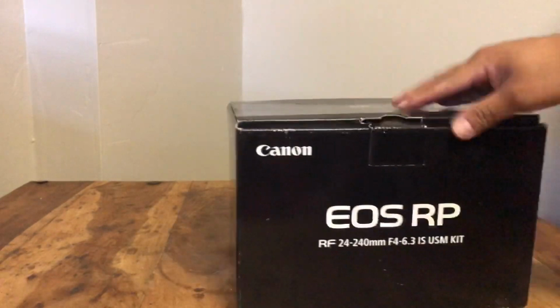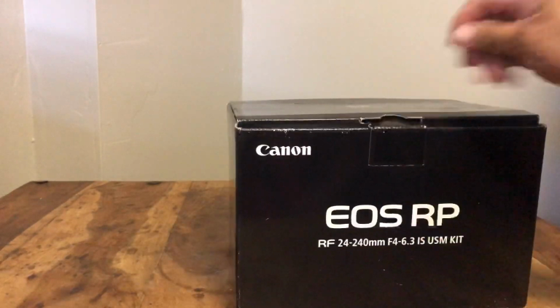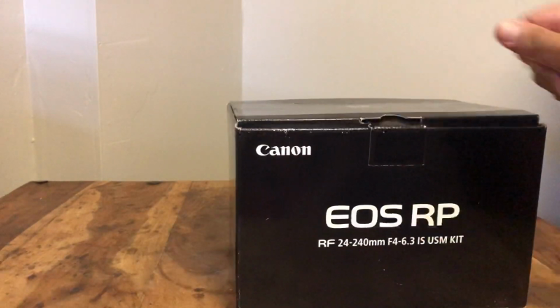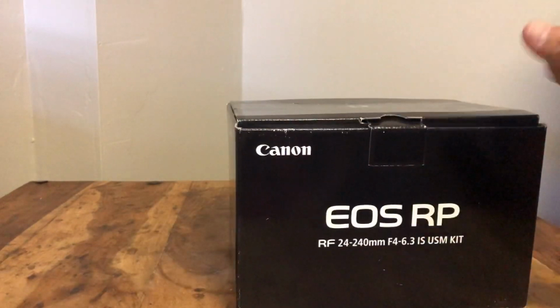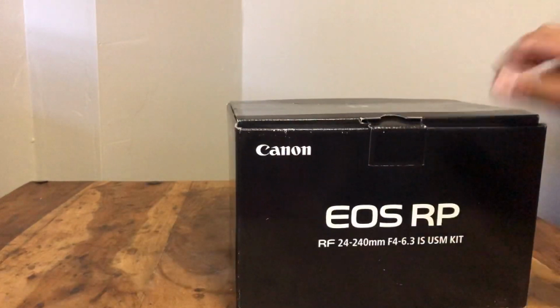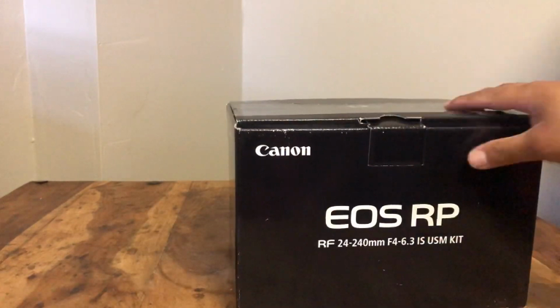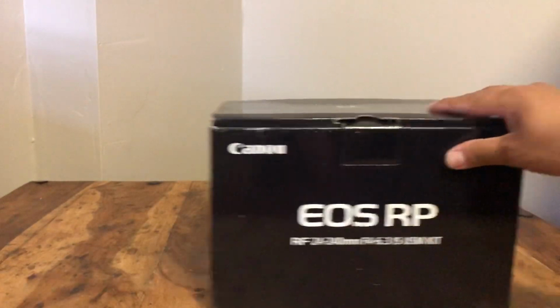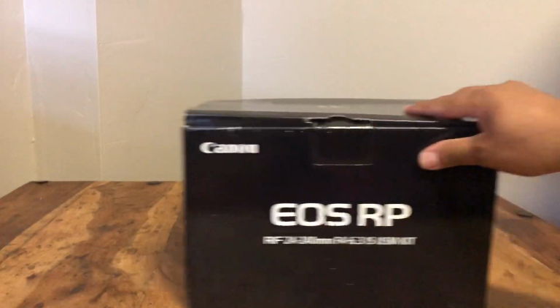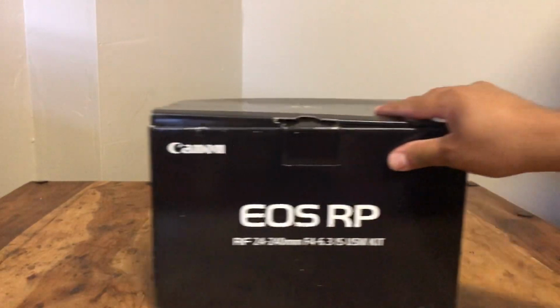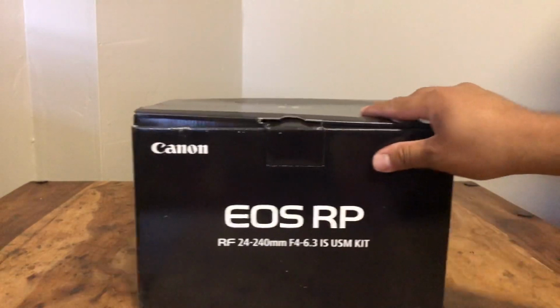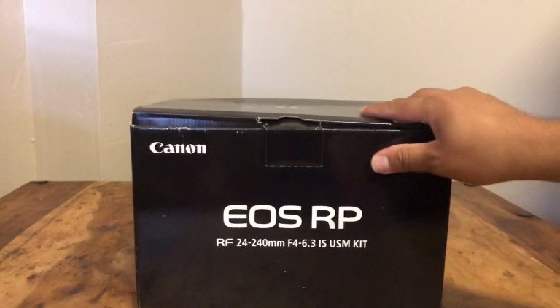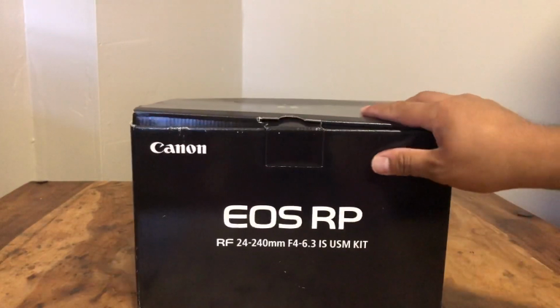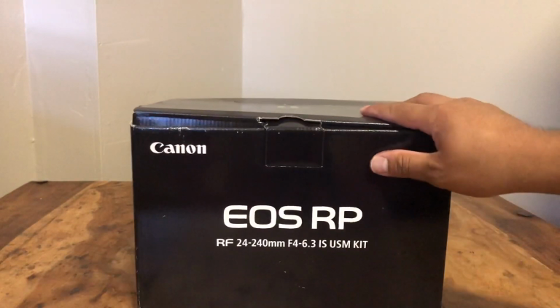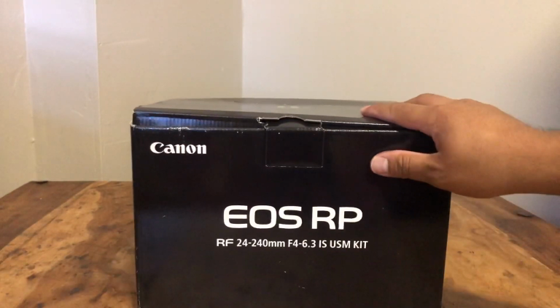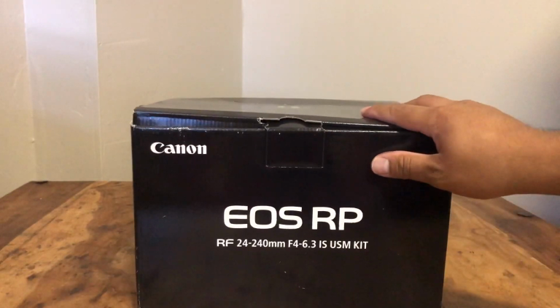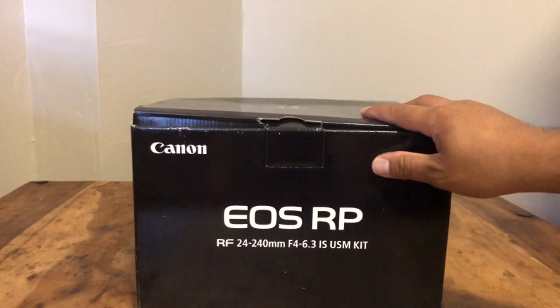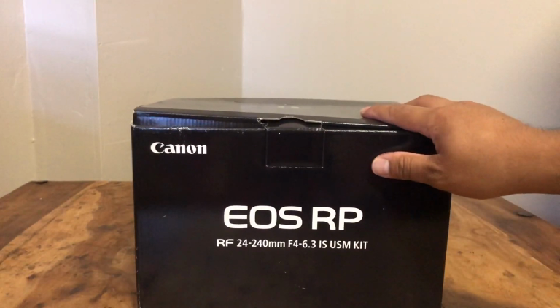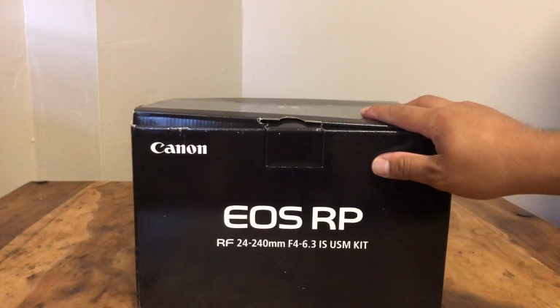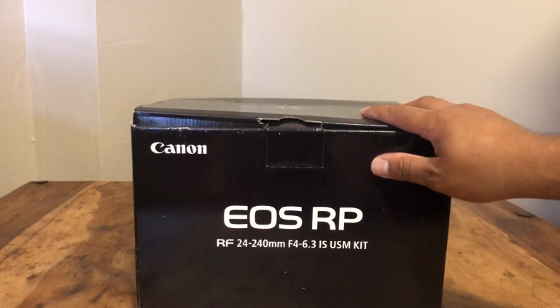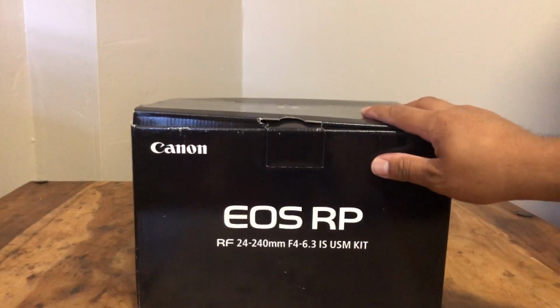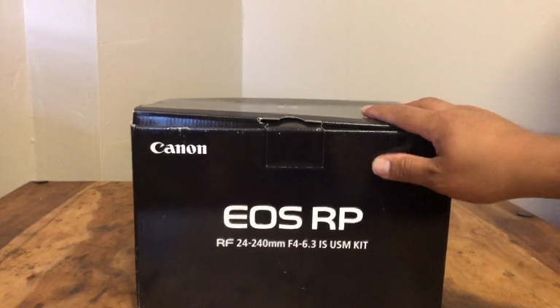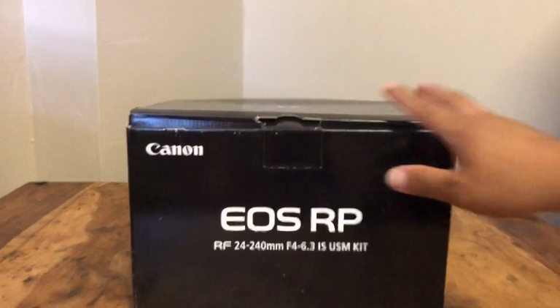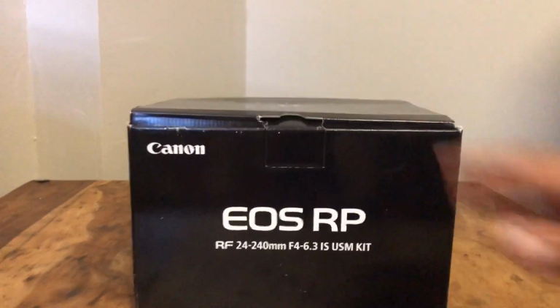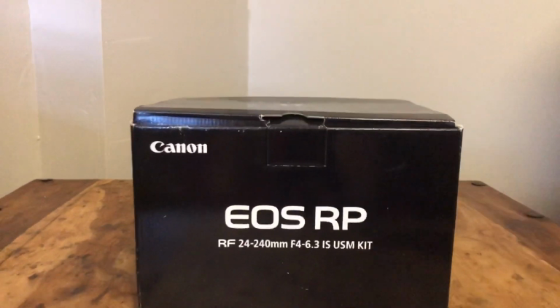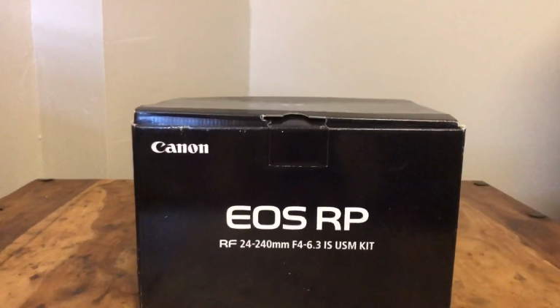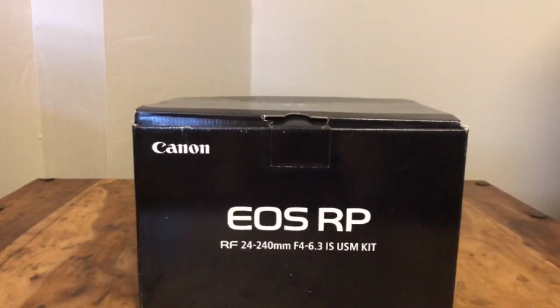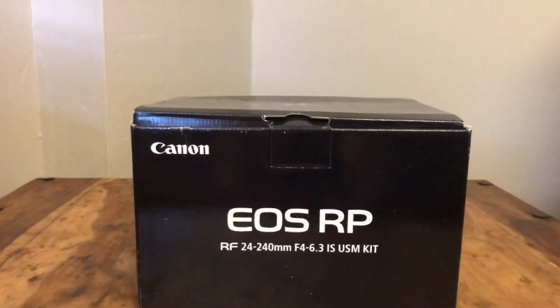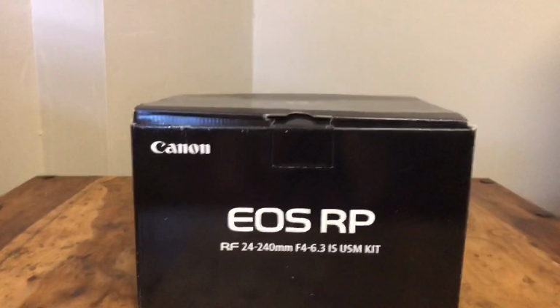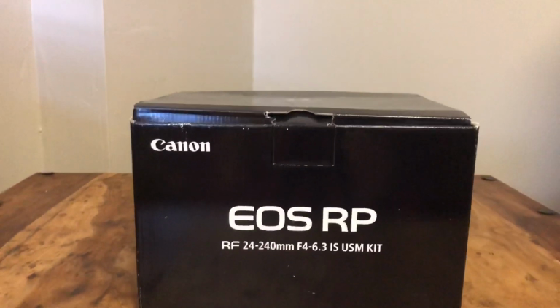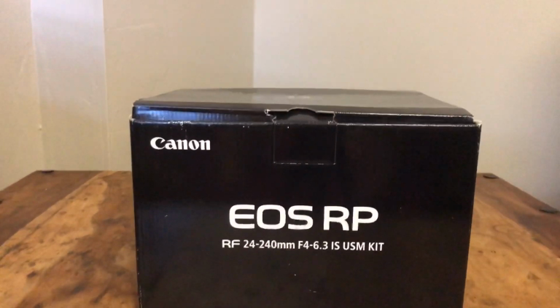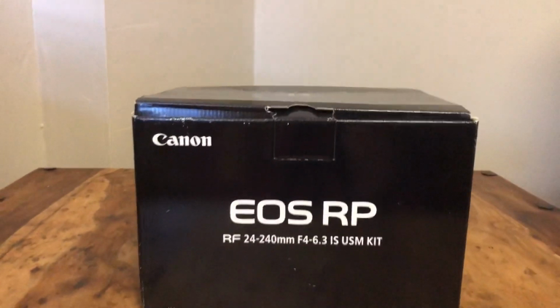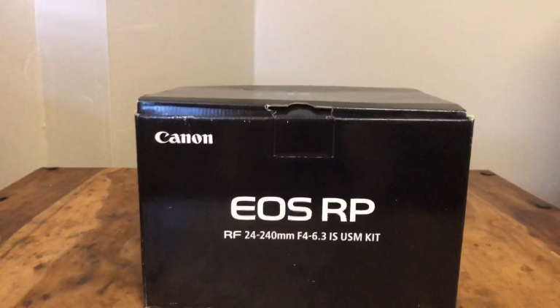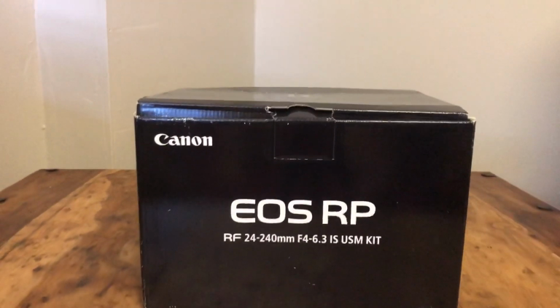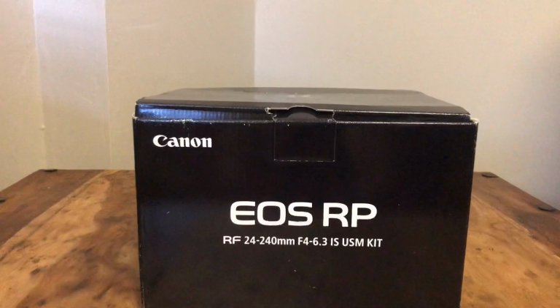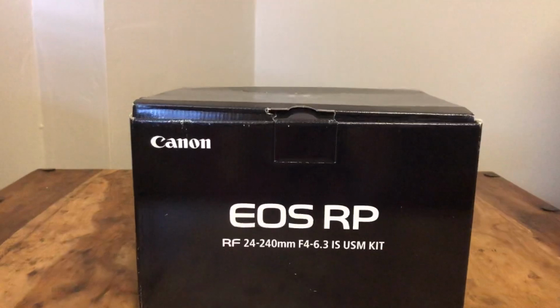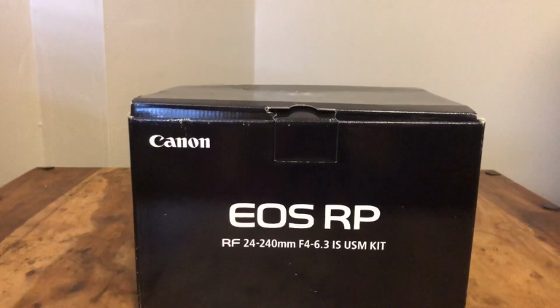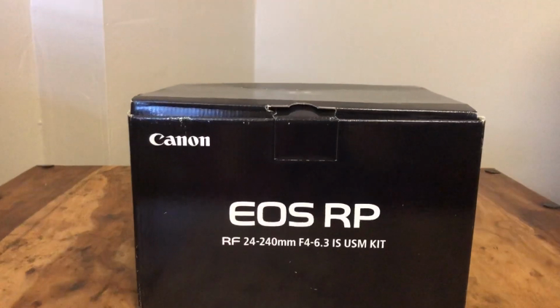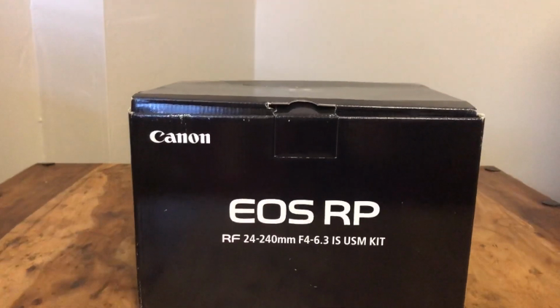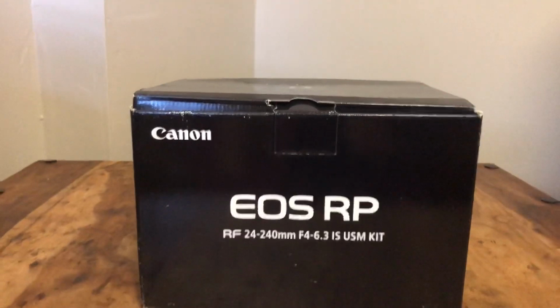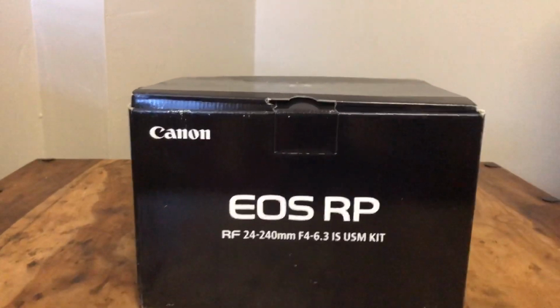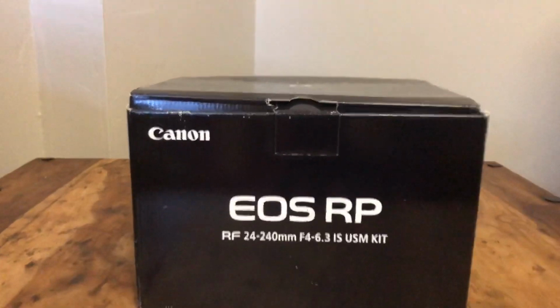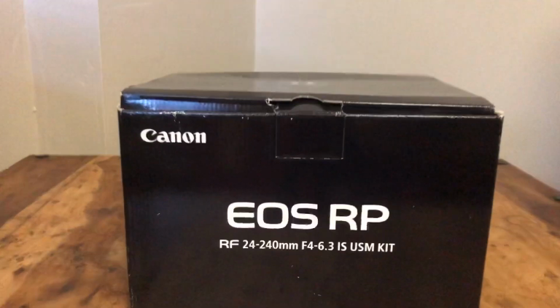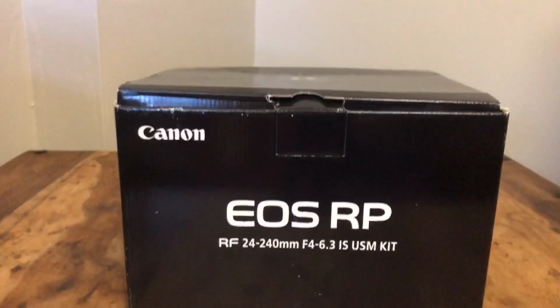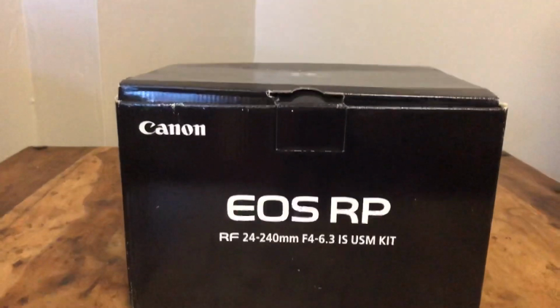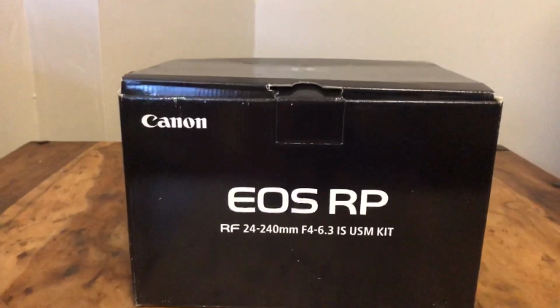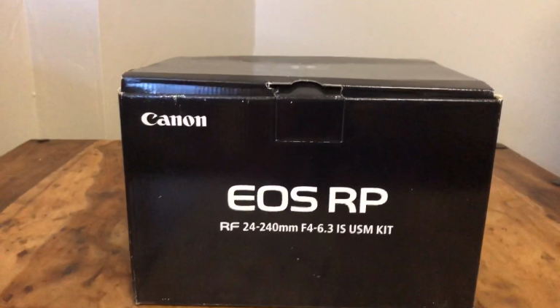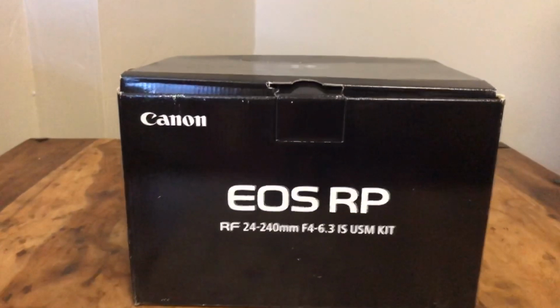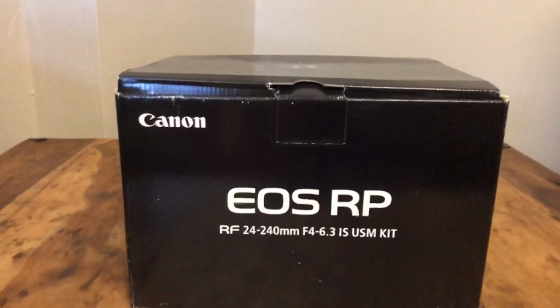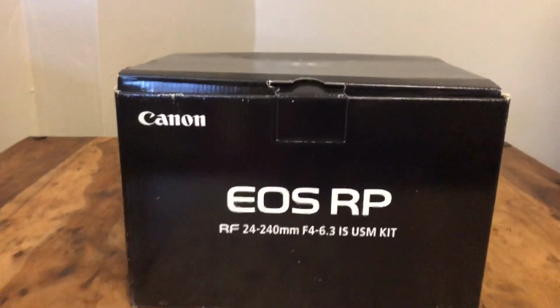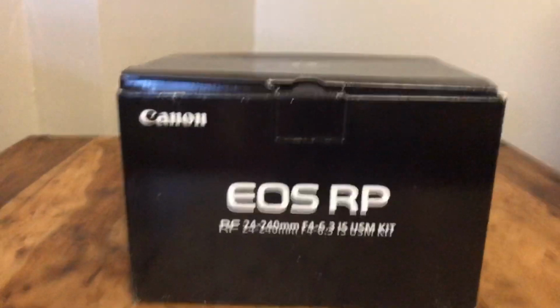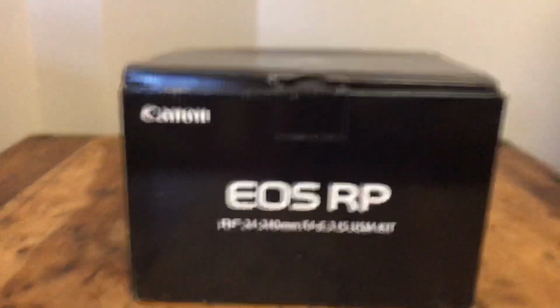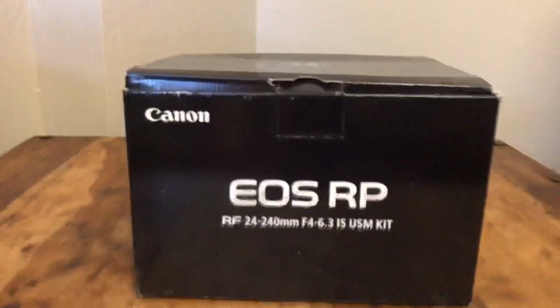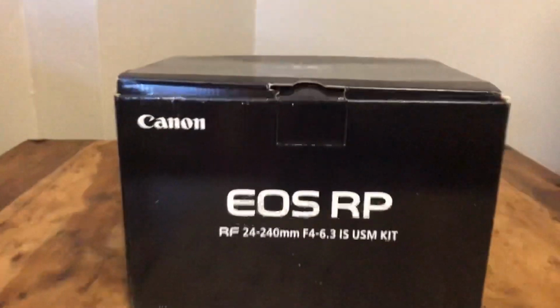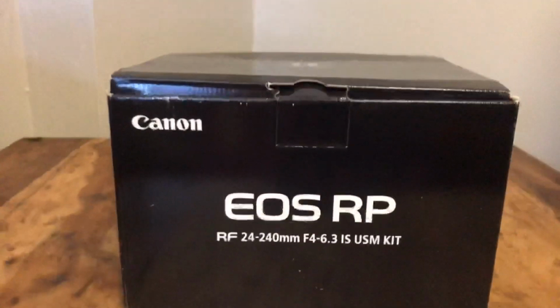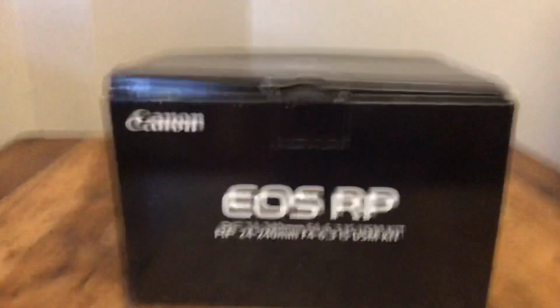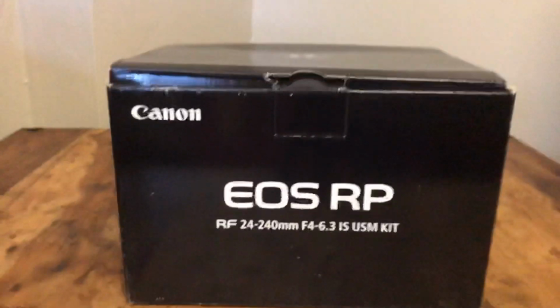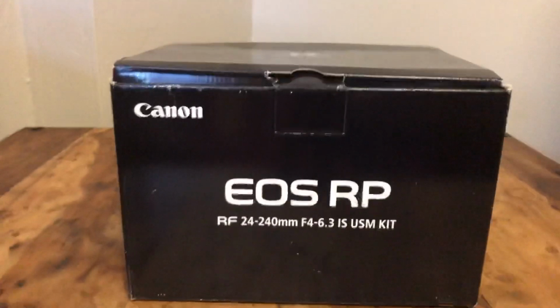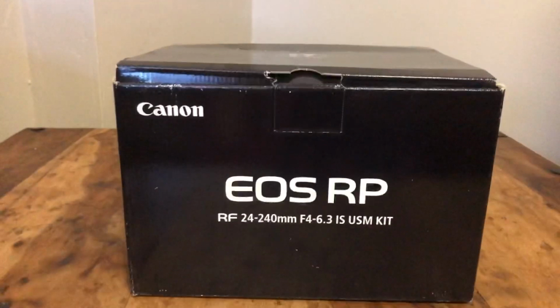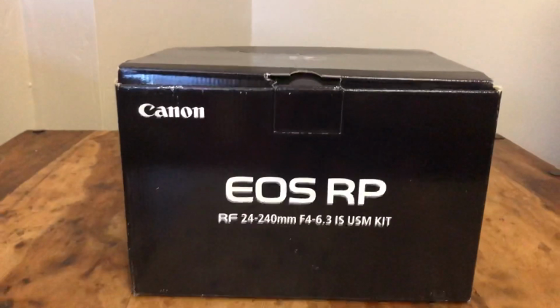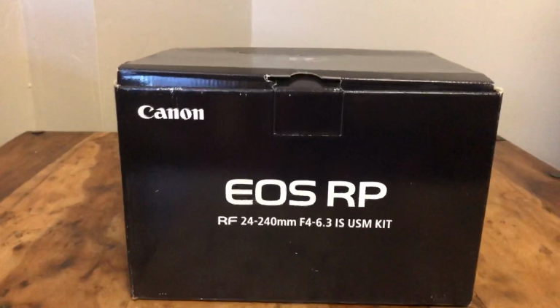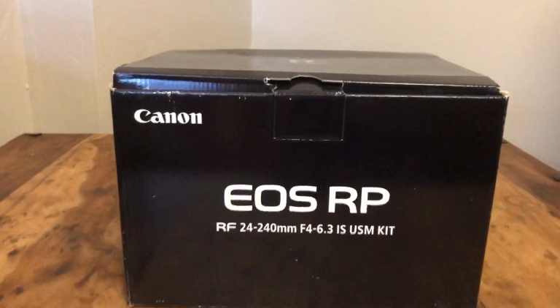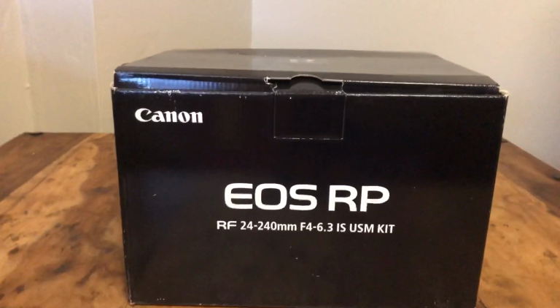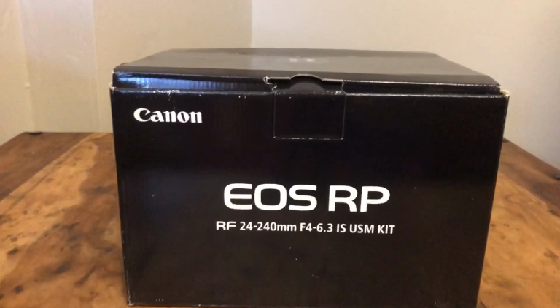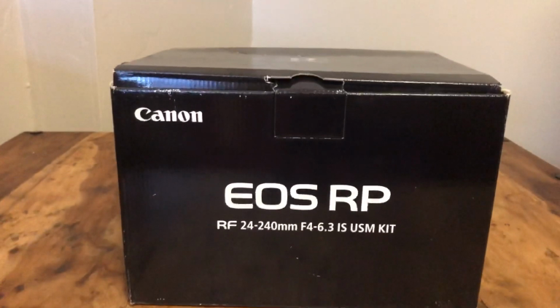Let's open this bad boy up. Let me adjust my angle a bit here.